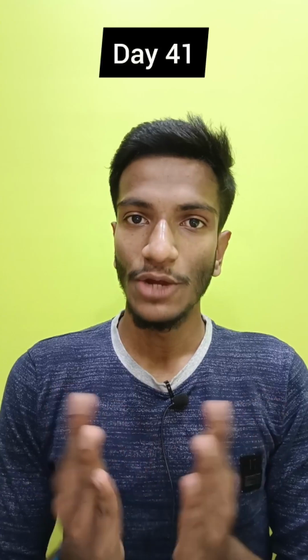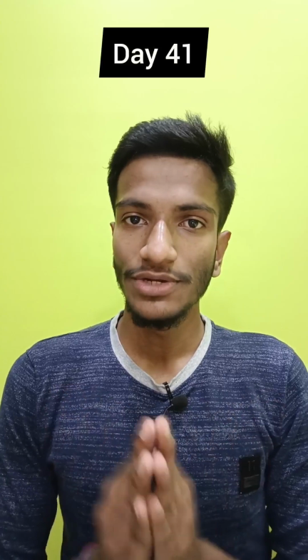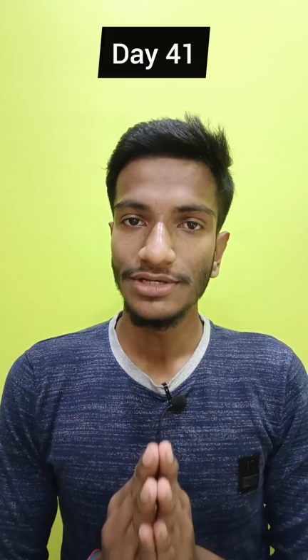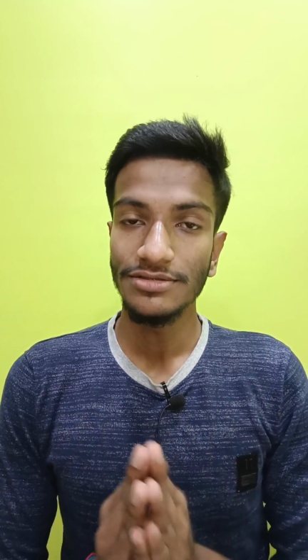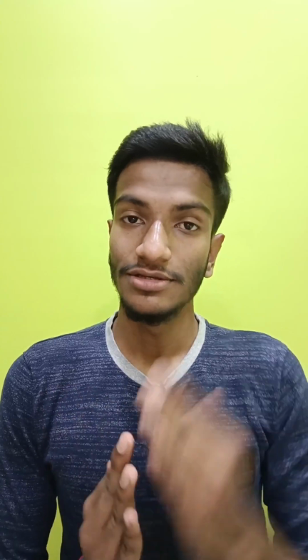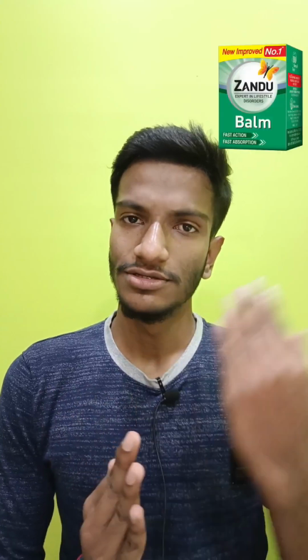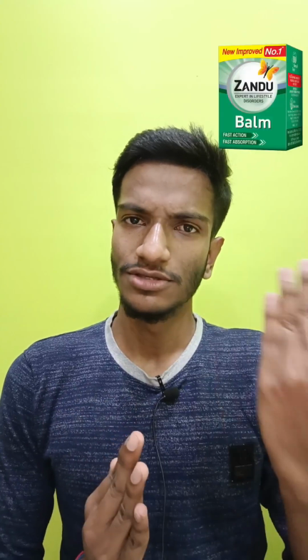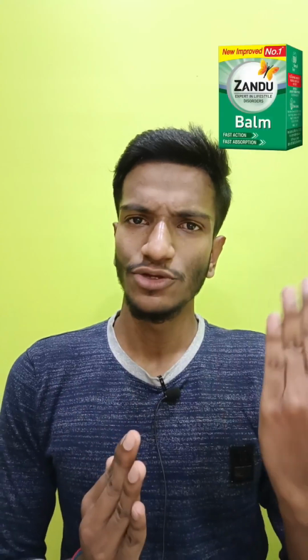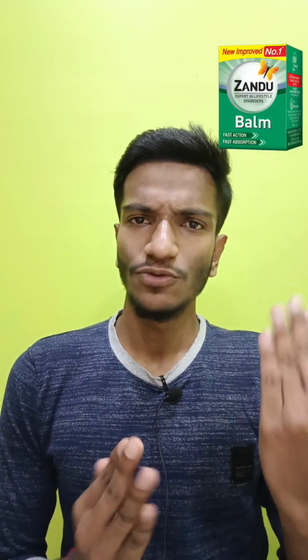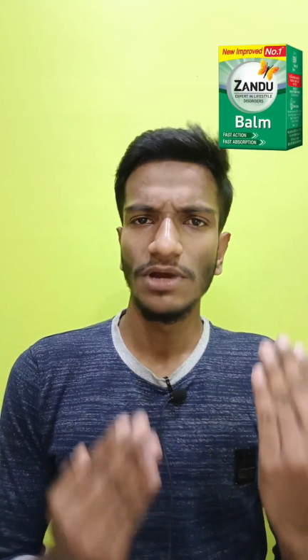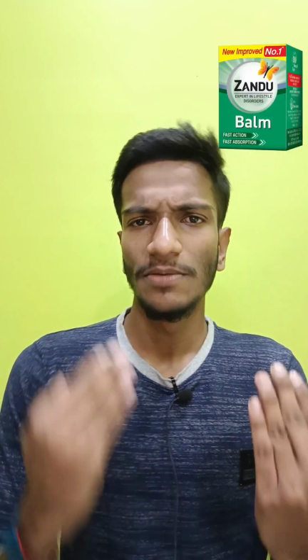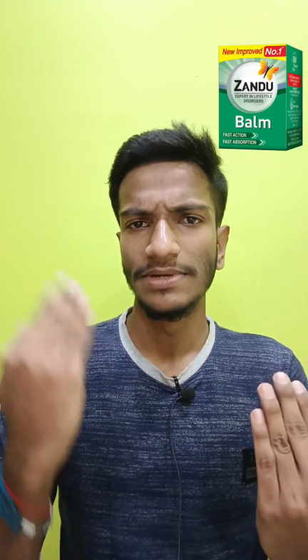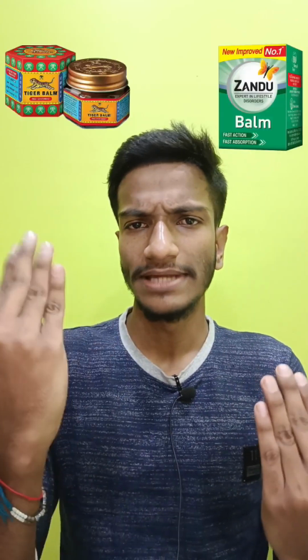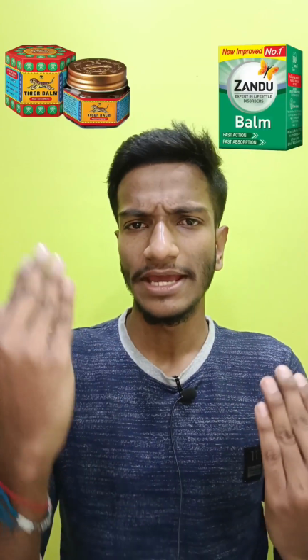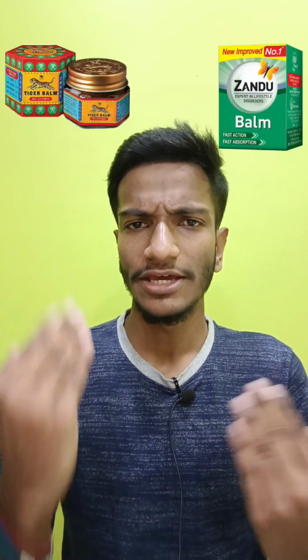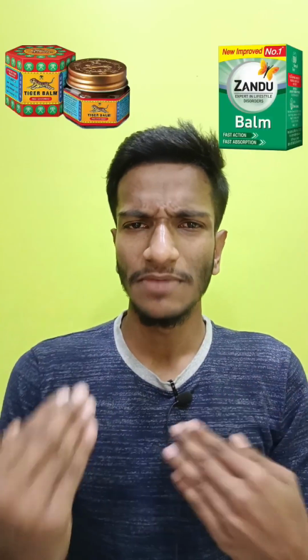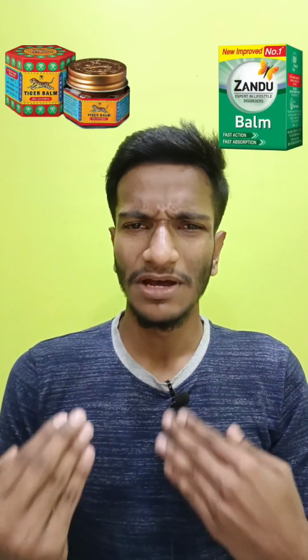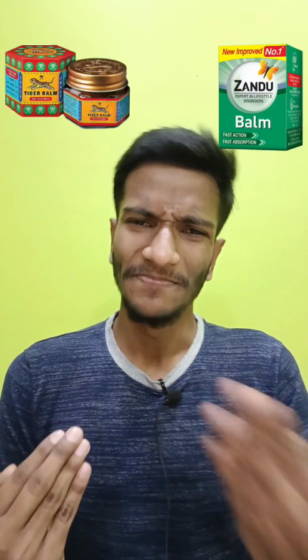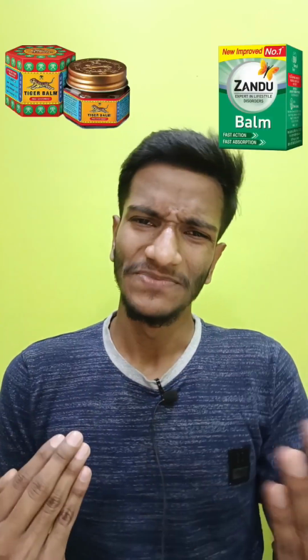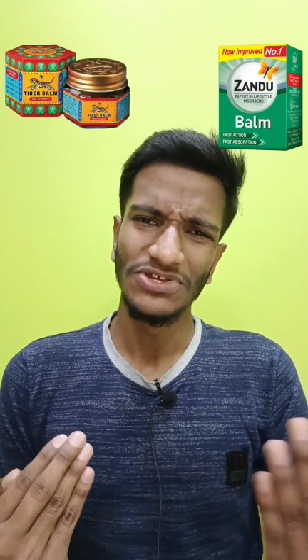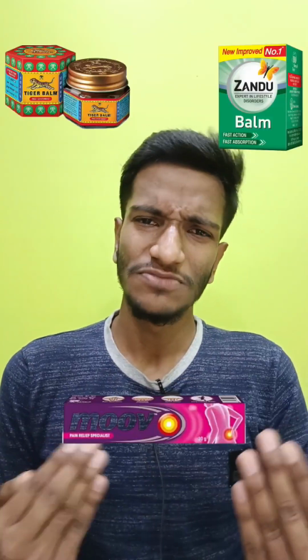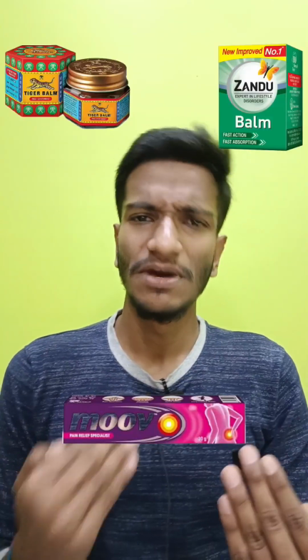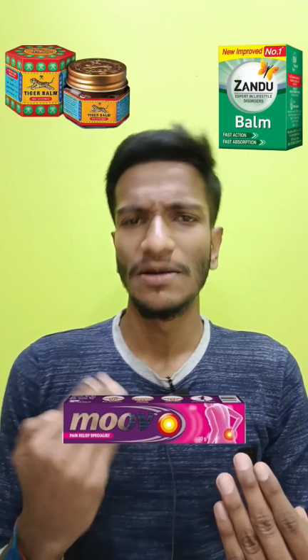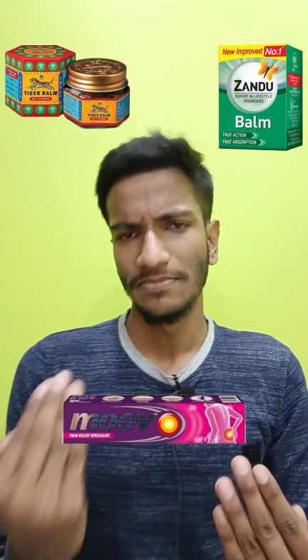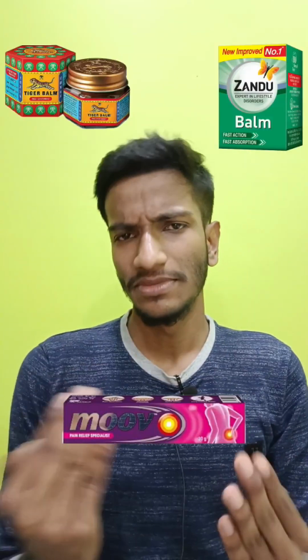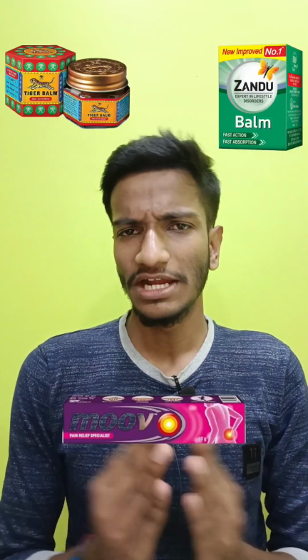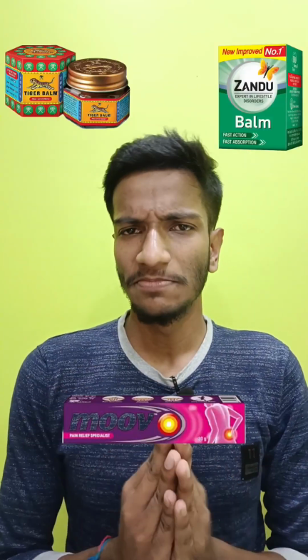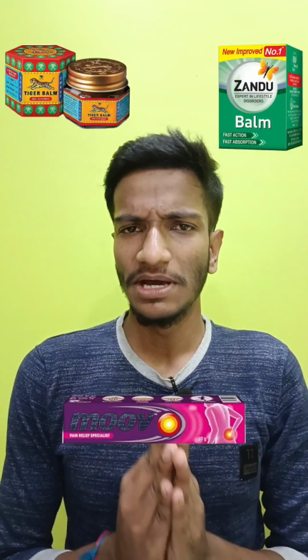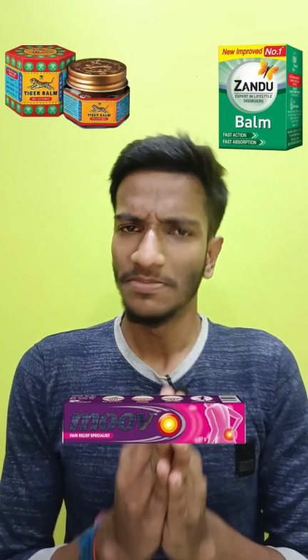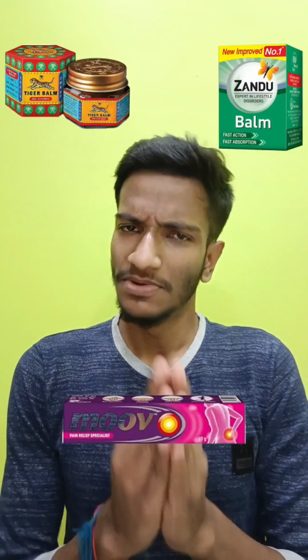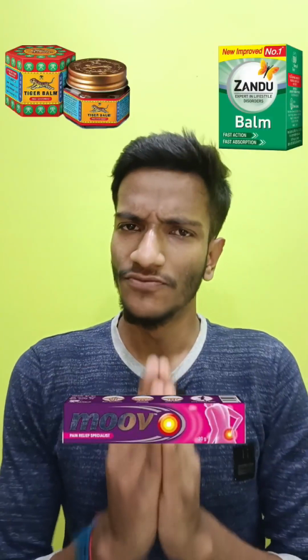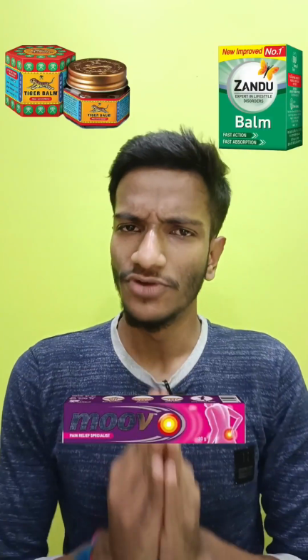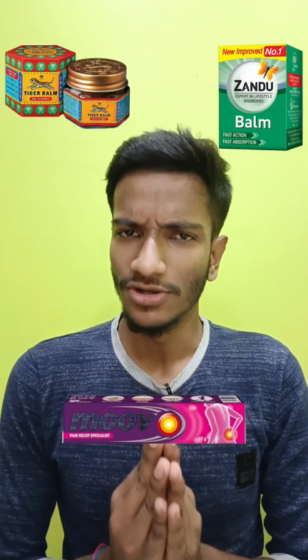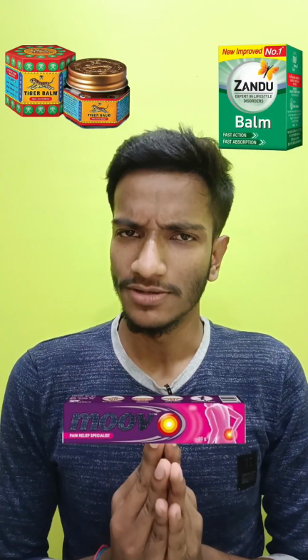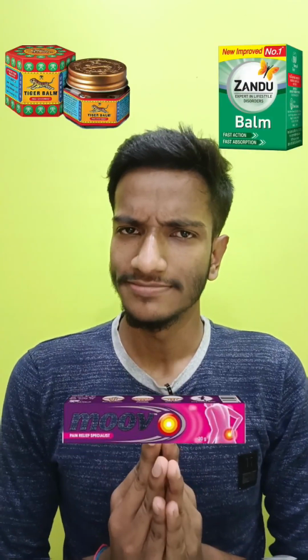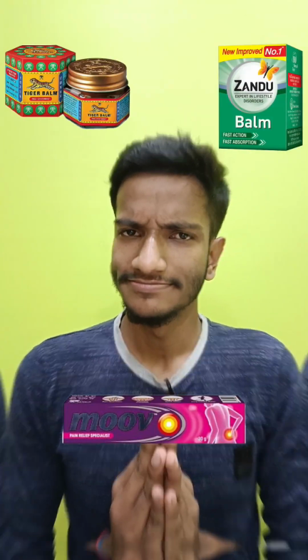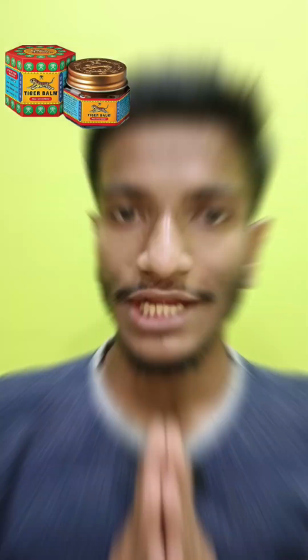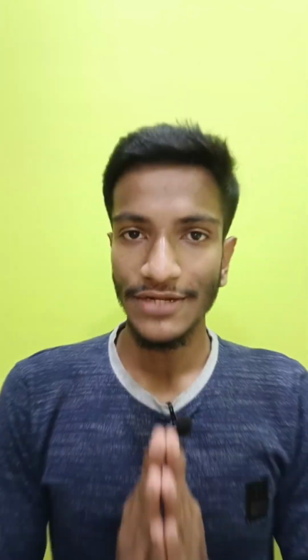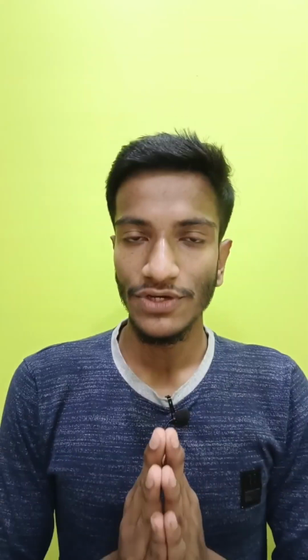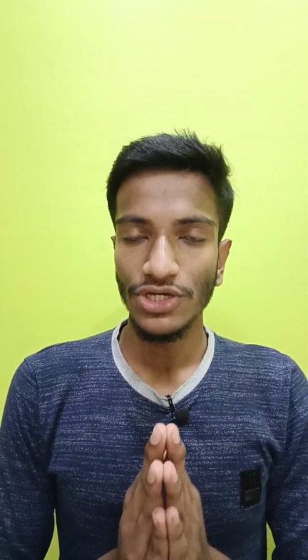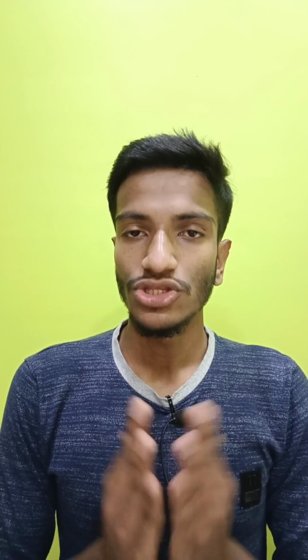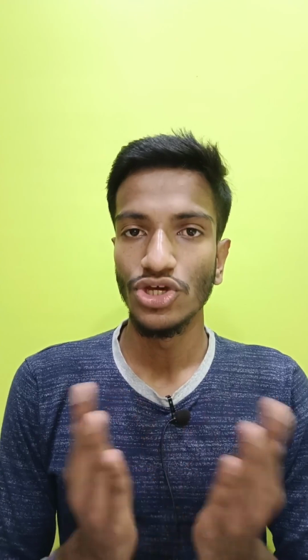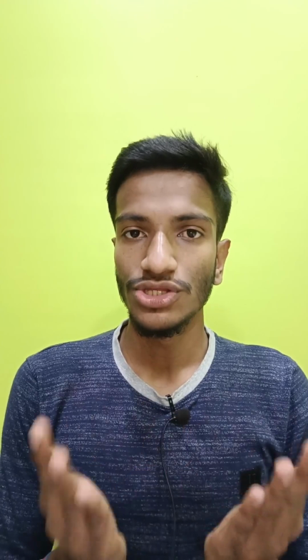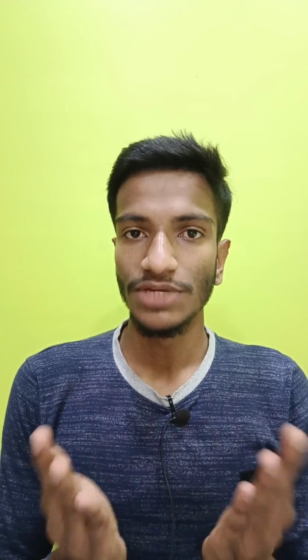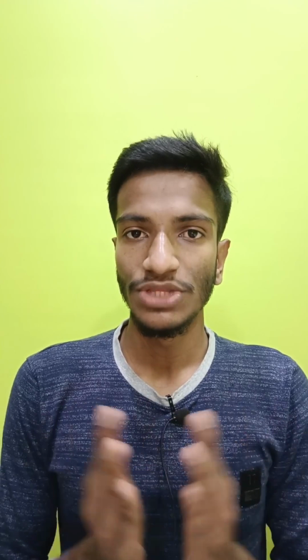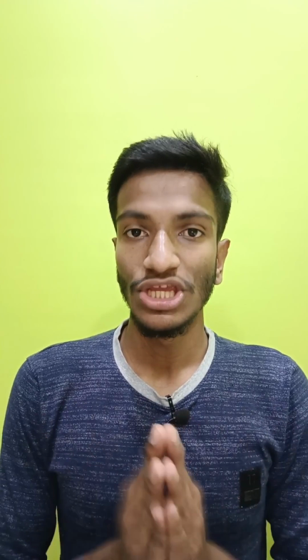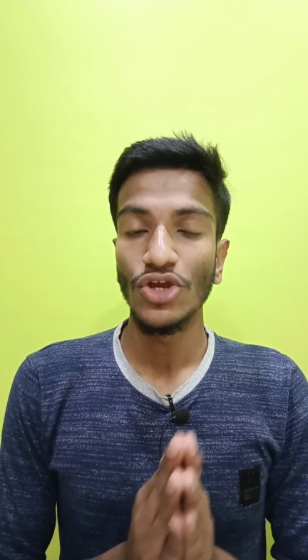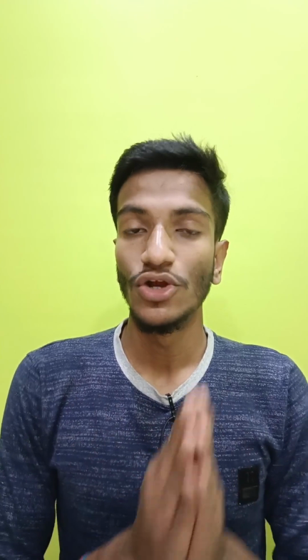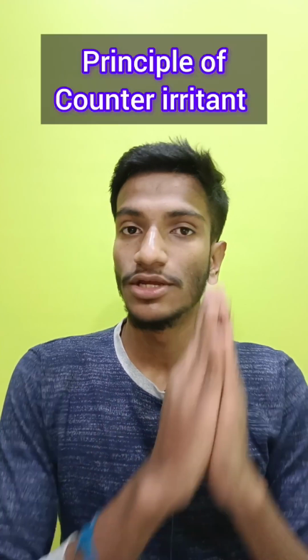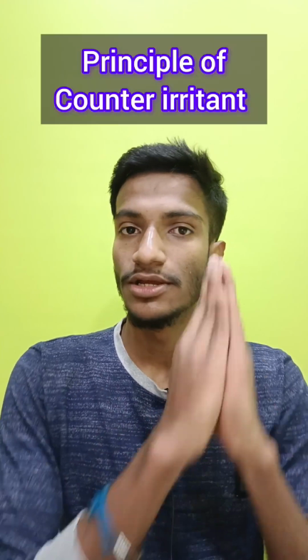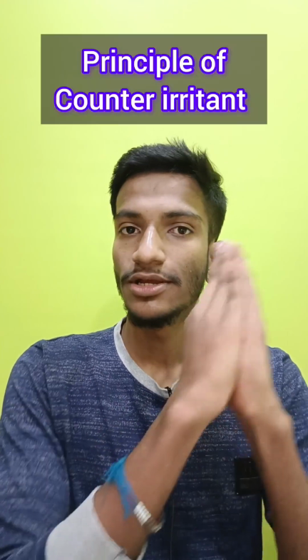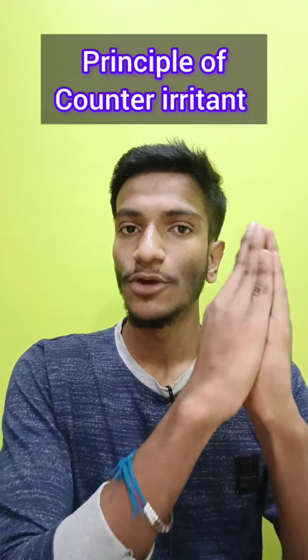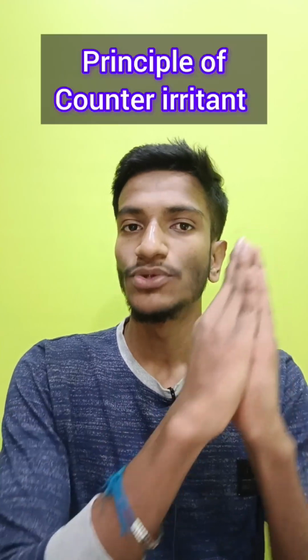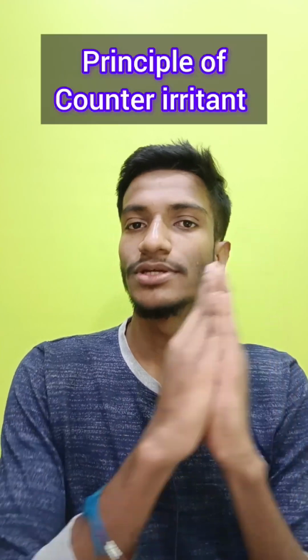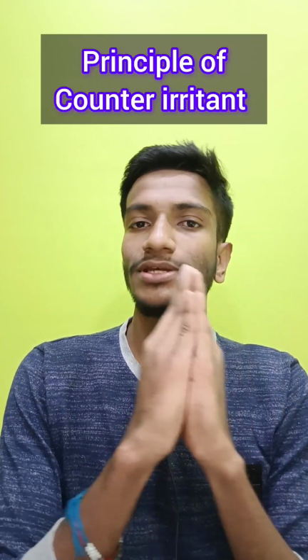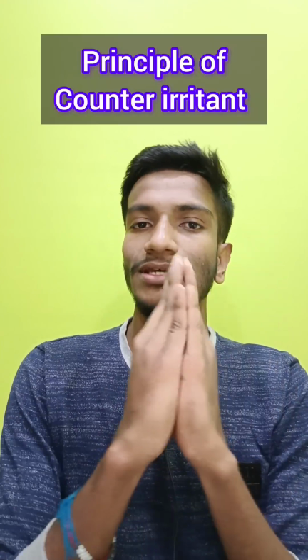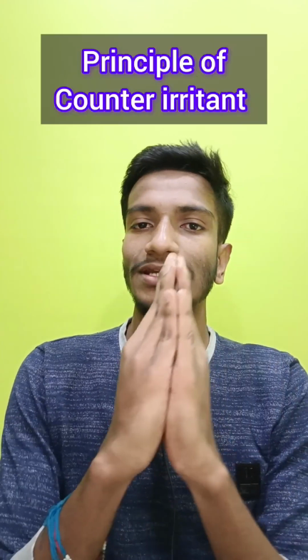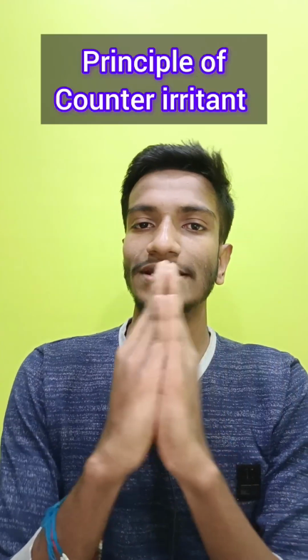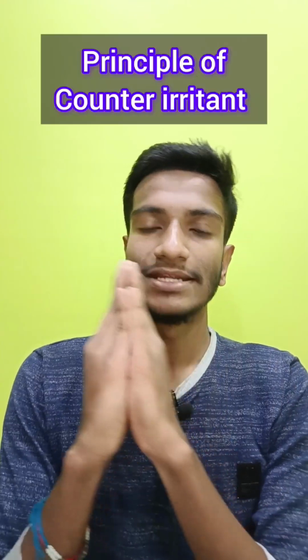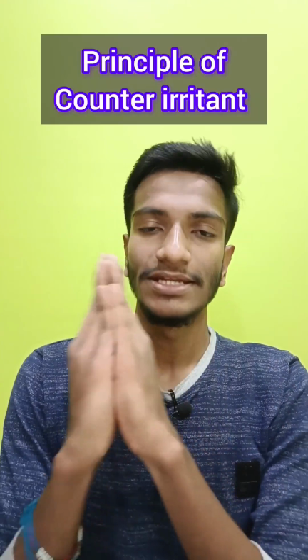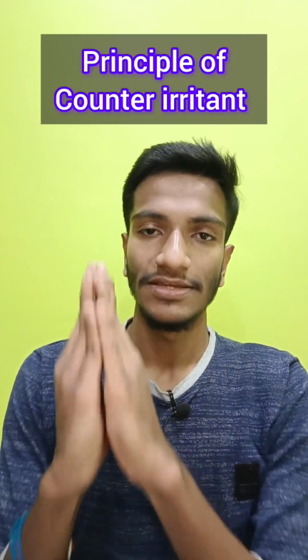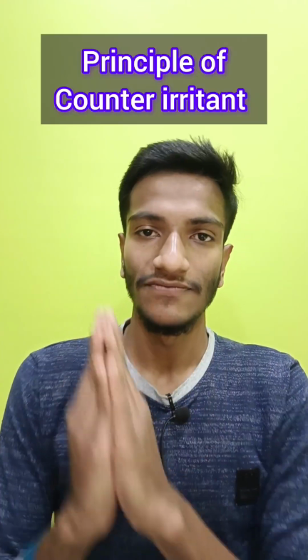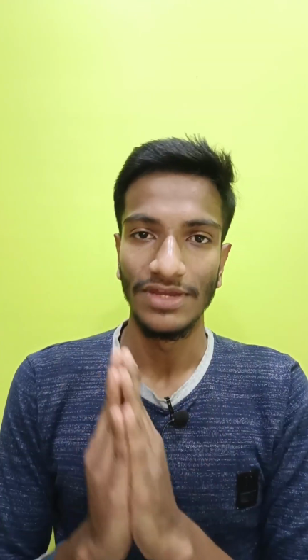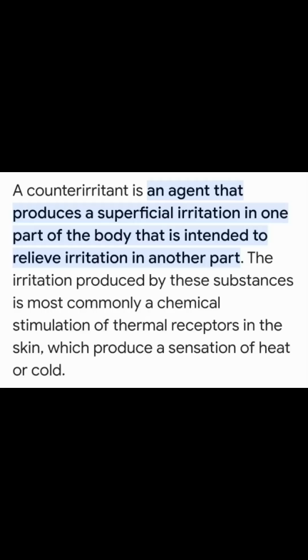How does Zandu Balm, Tiger Balm, this balm, that balm work? It works on something called the Counter Irritant Effect.